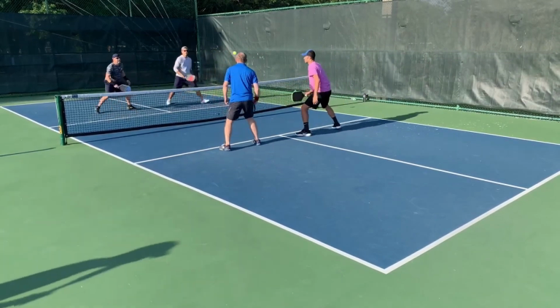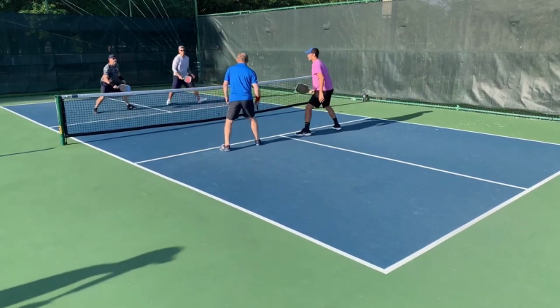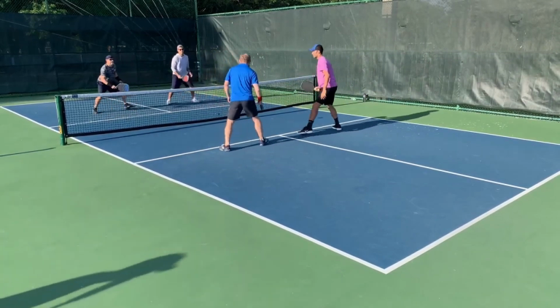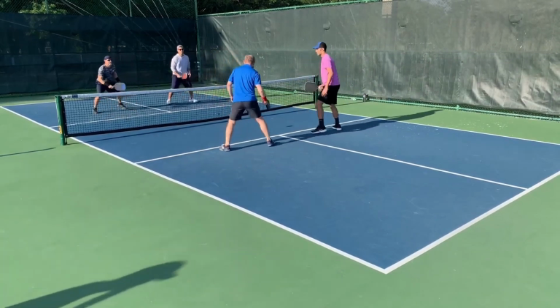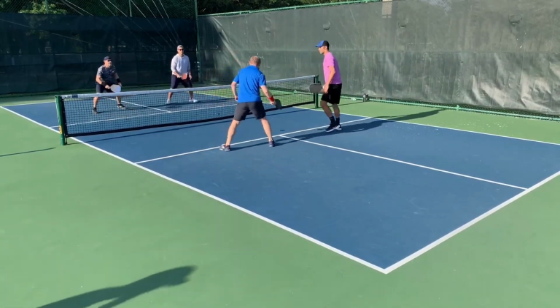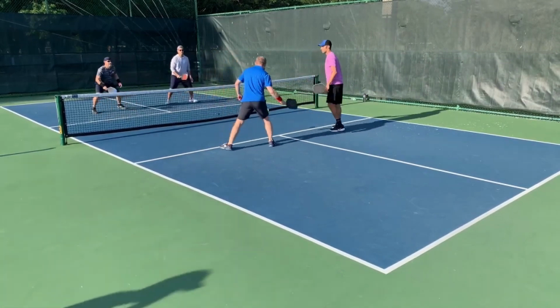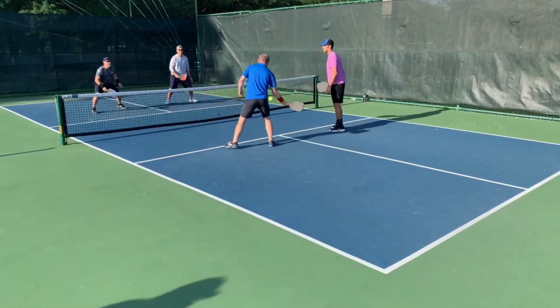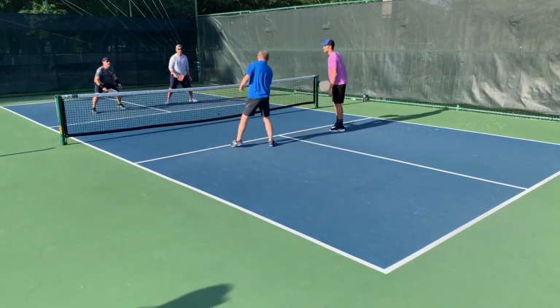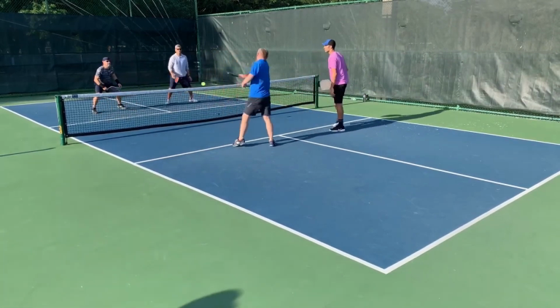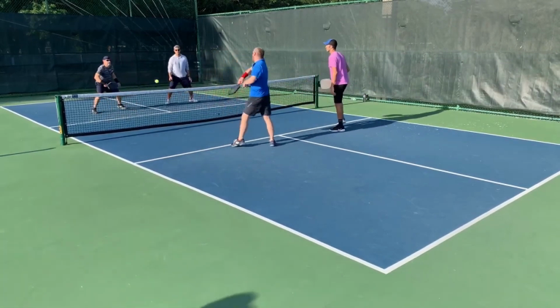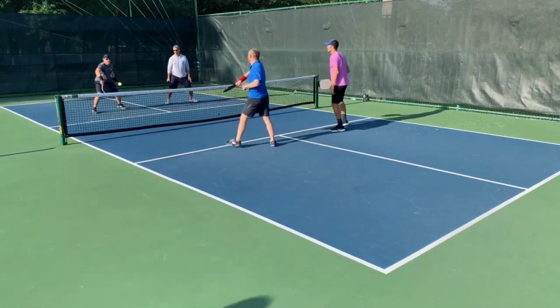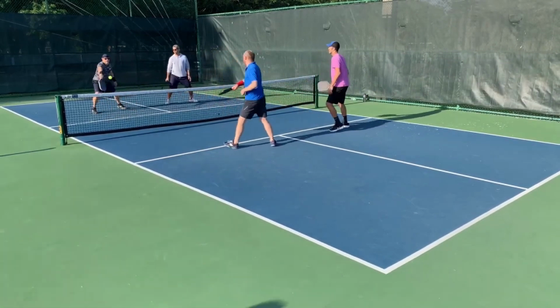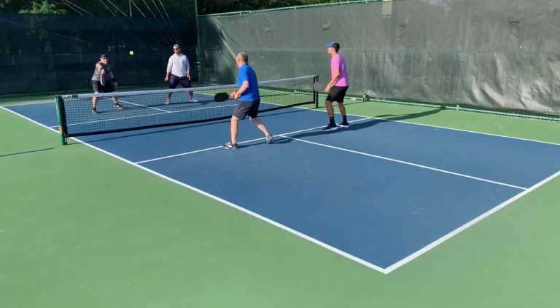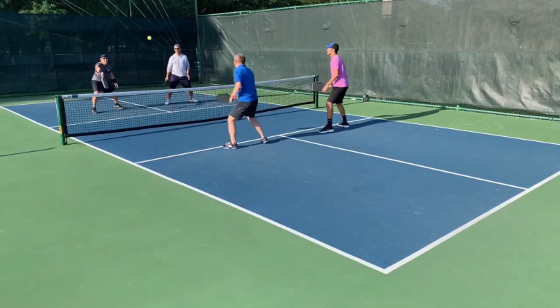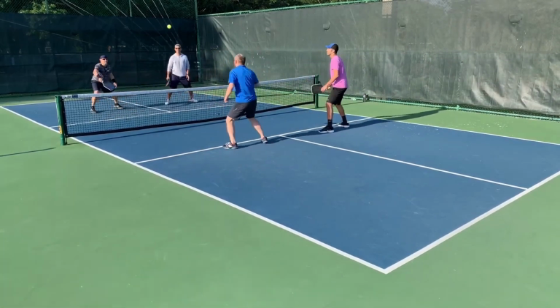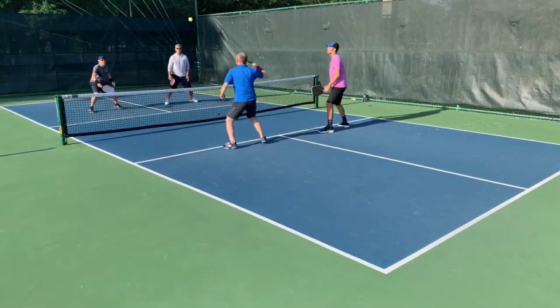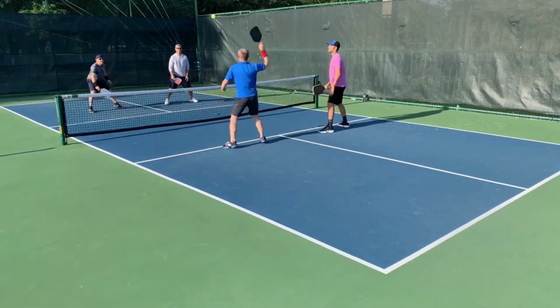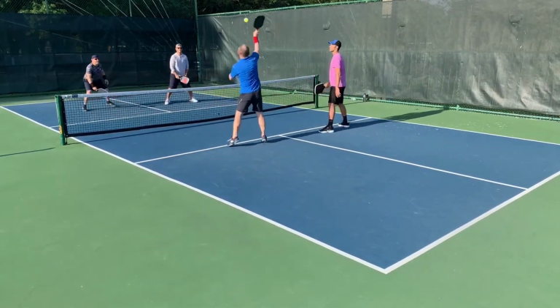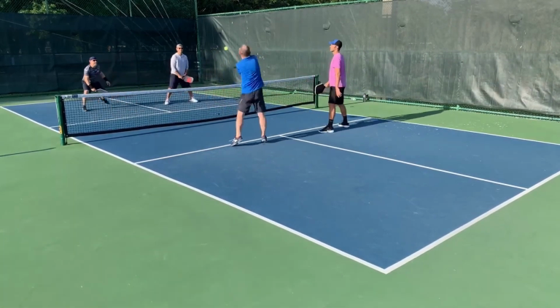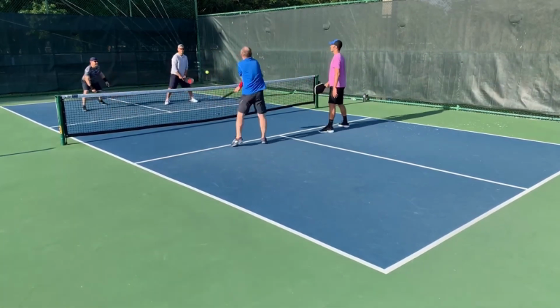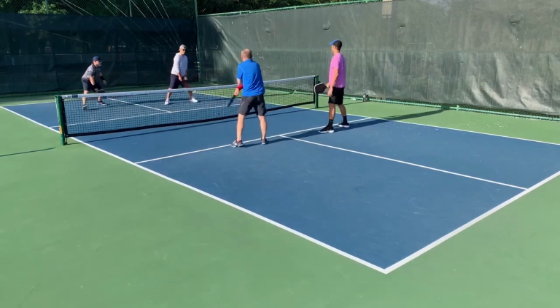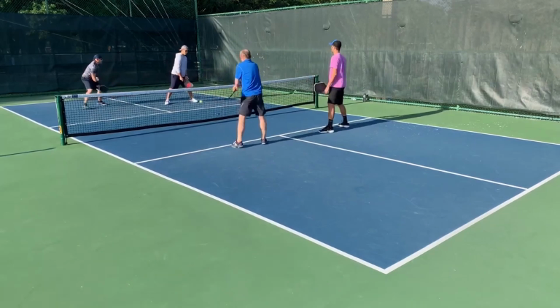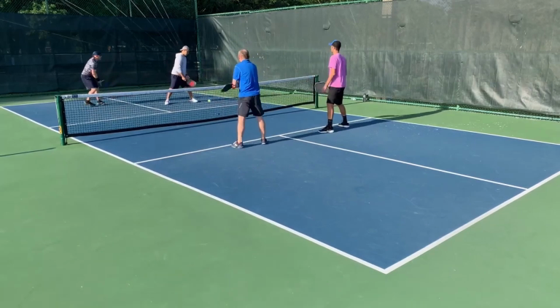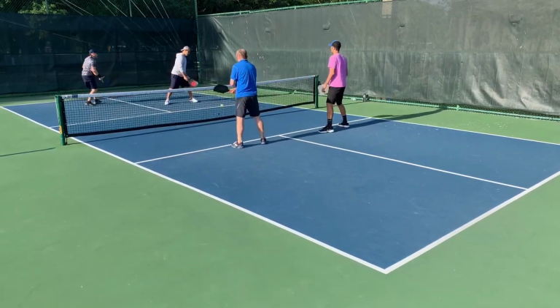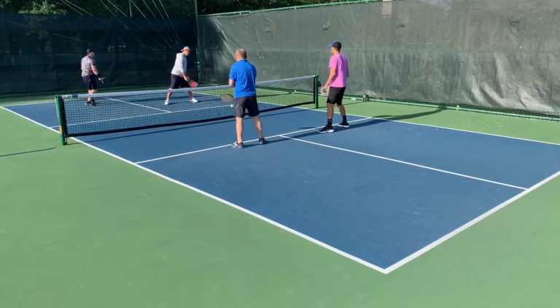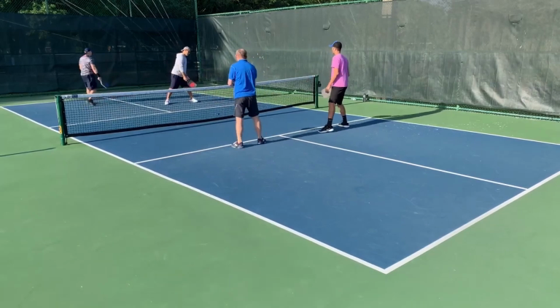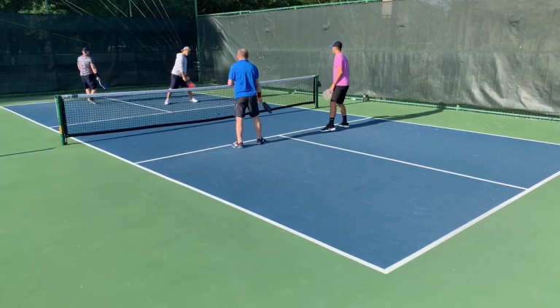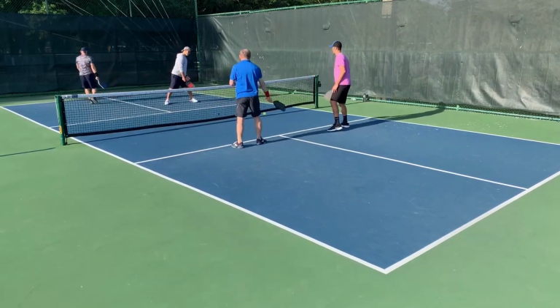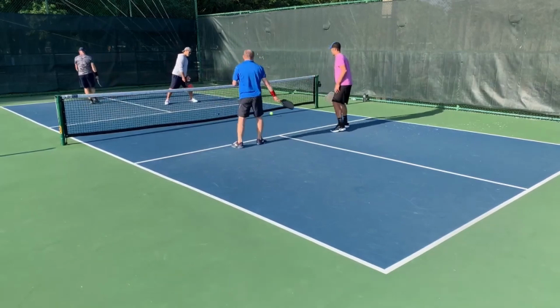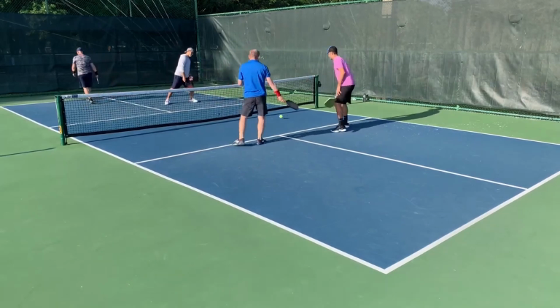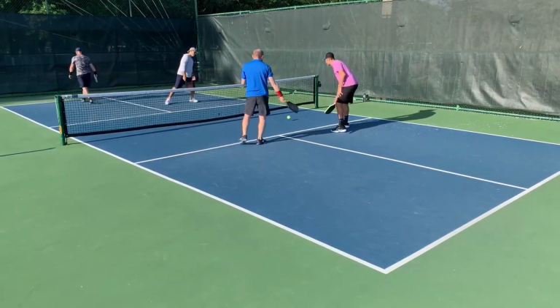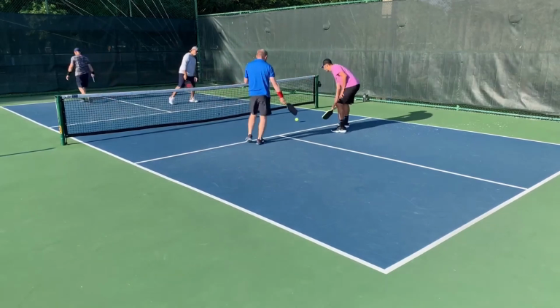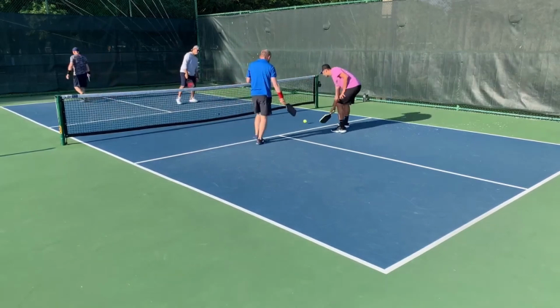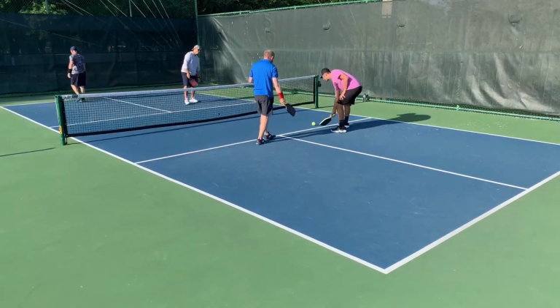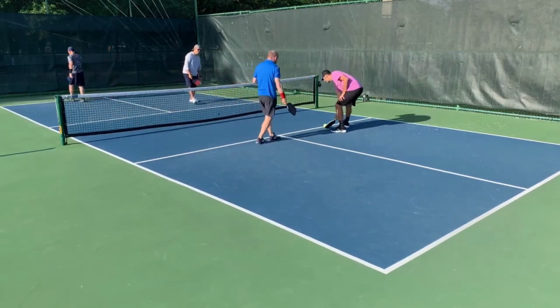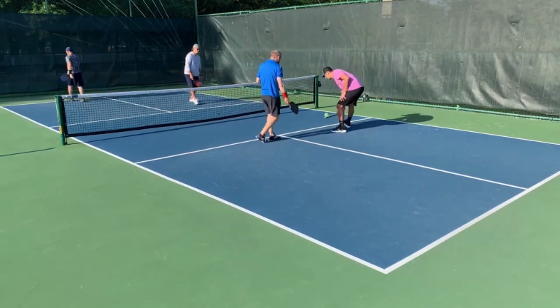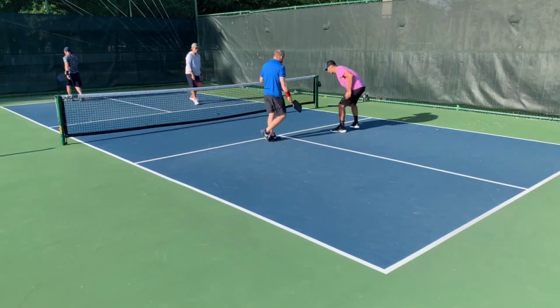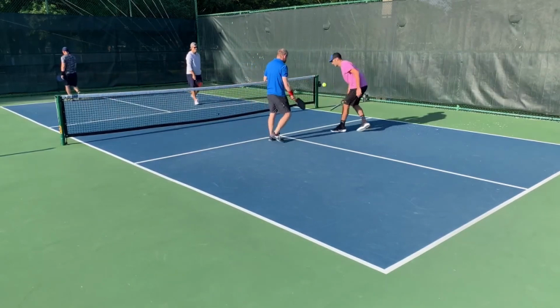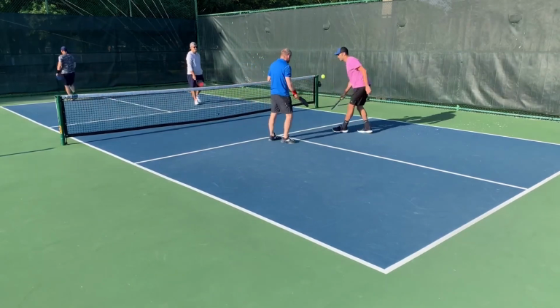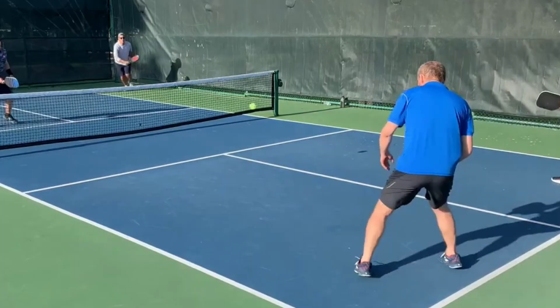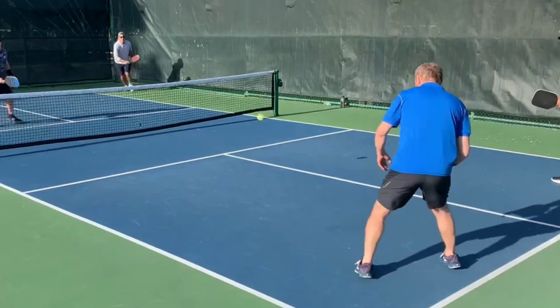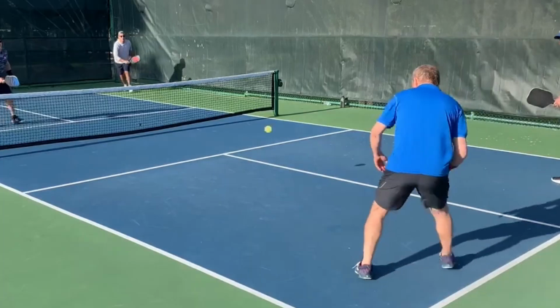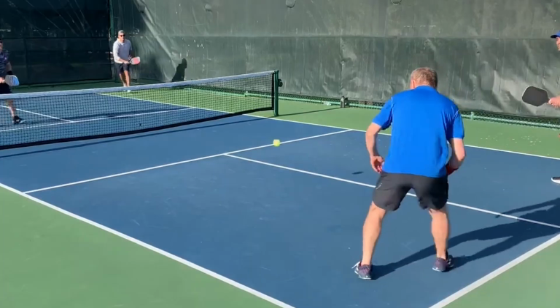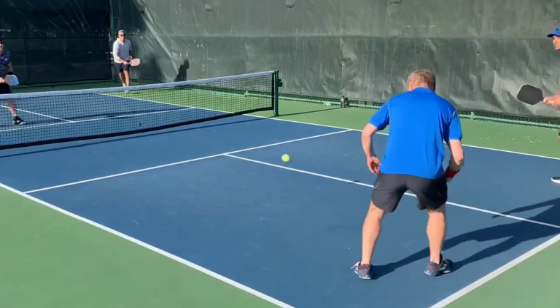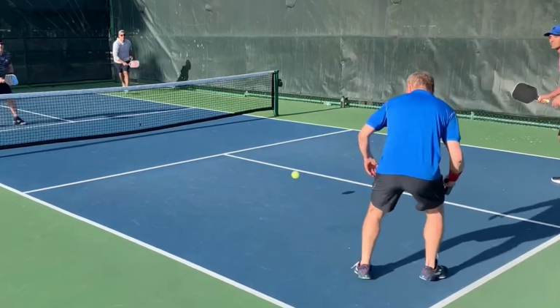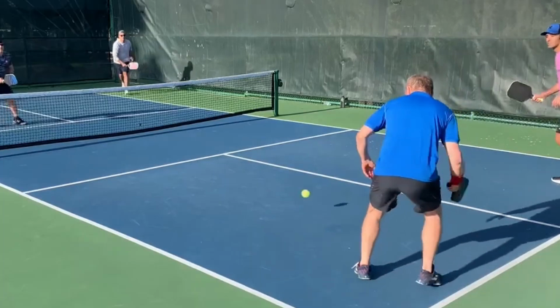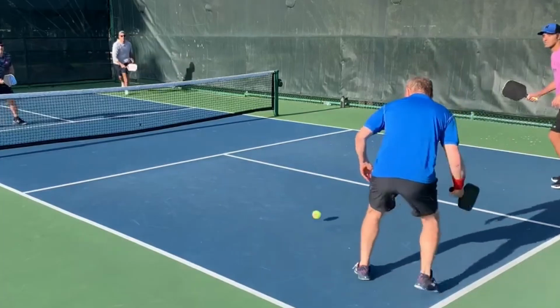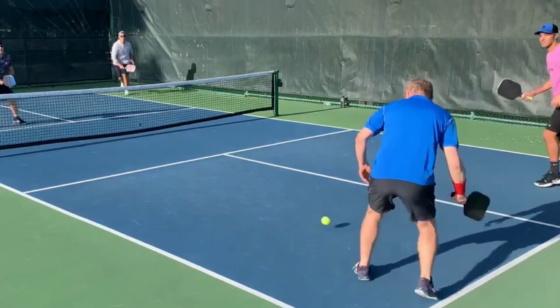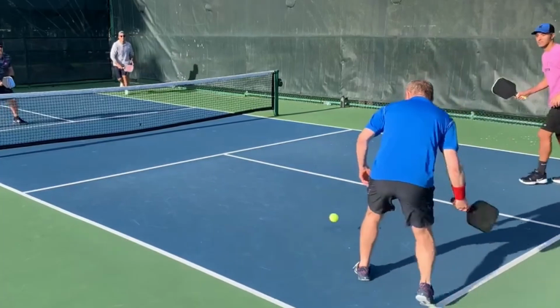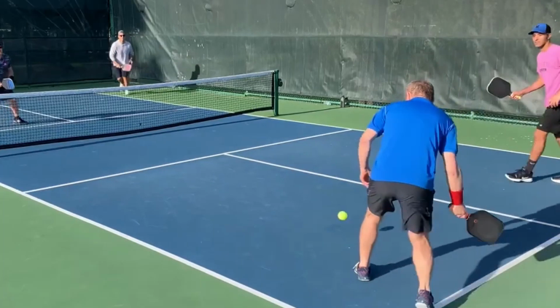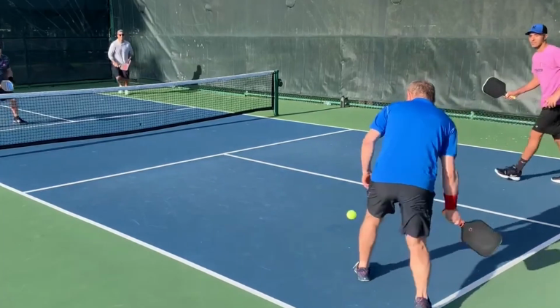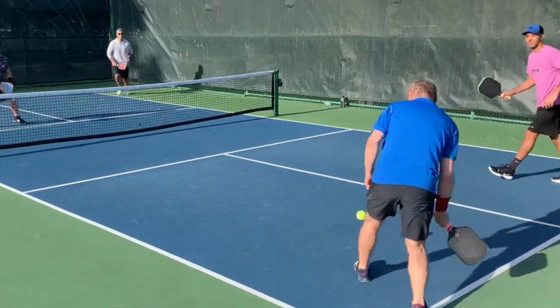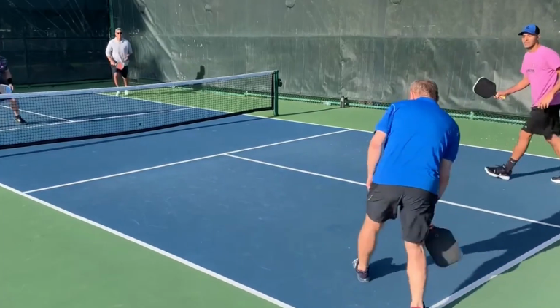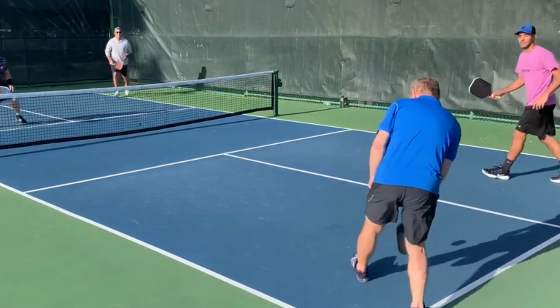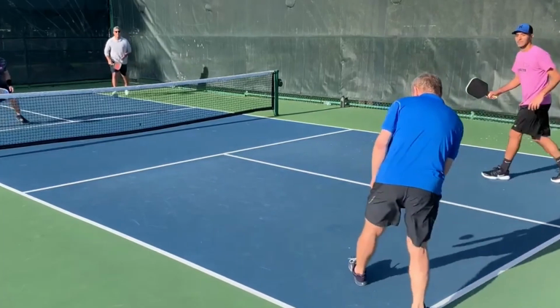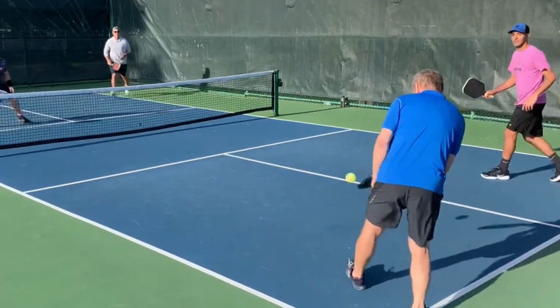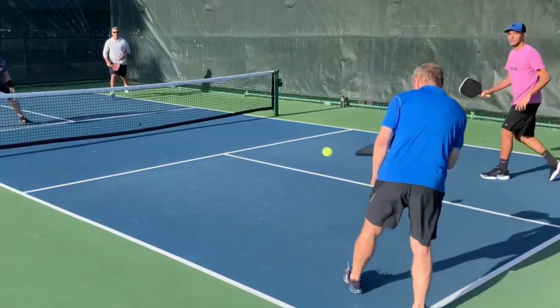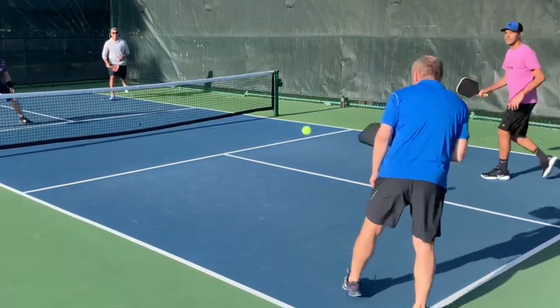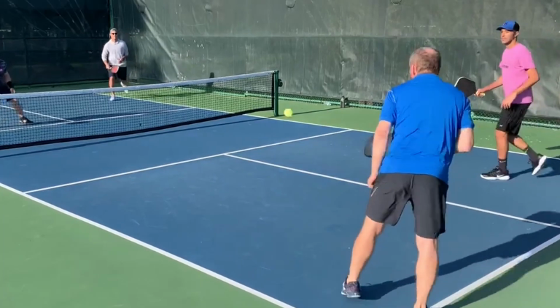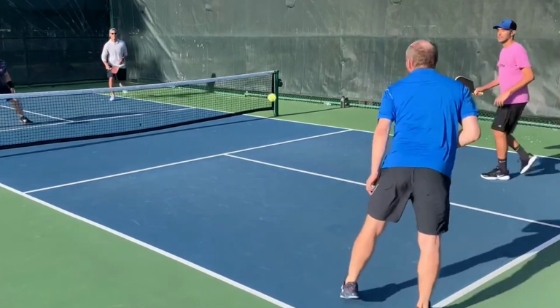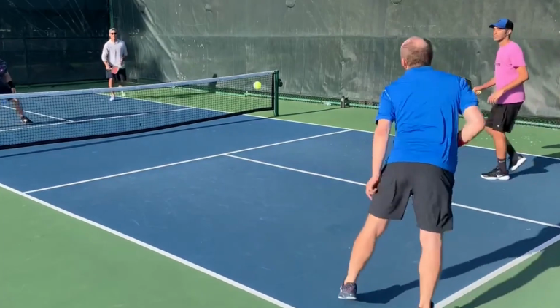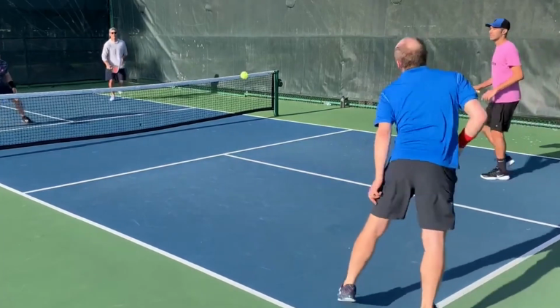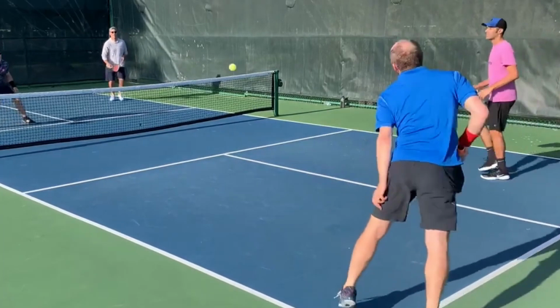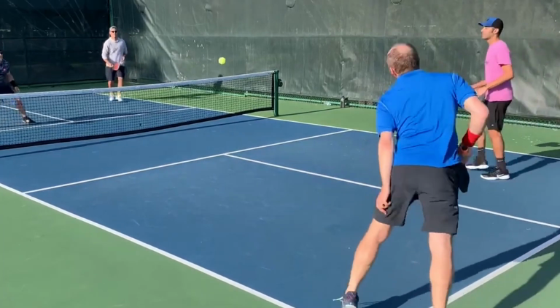He says he really likes the long handle — now he feels it gives more reach and gets around quicker, which is not what he thought before. In the games I've played against Mark and from these points we're watching, I'm really impressed with the paddle.